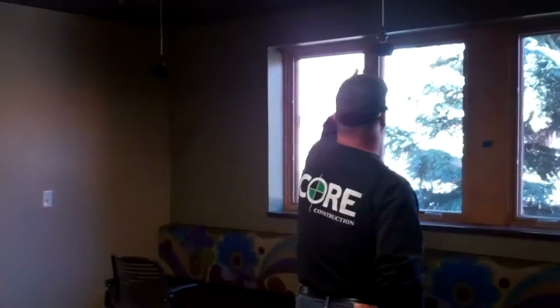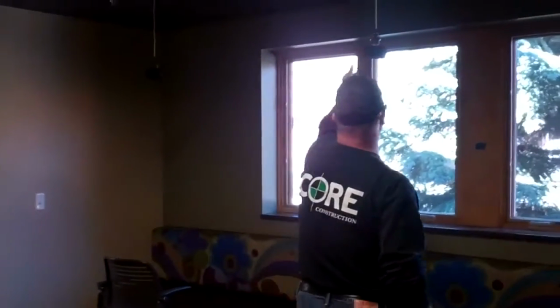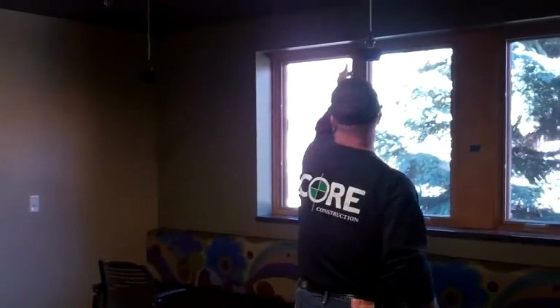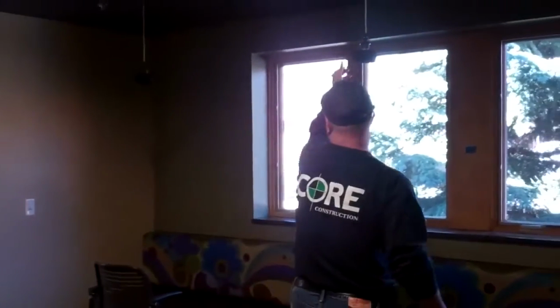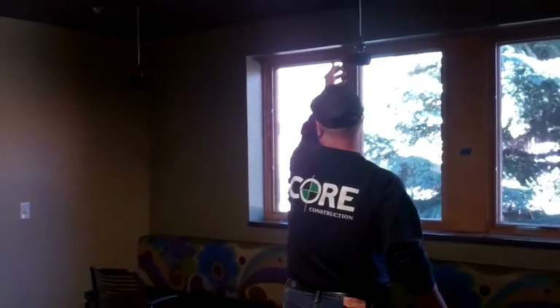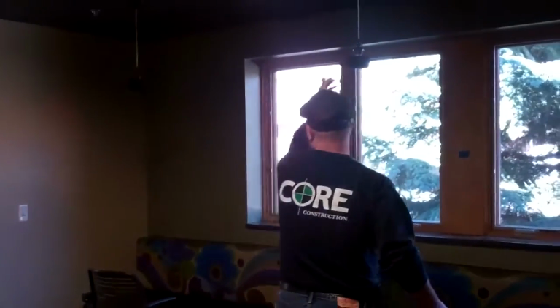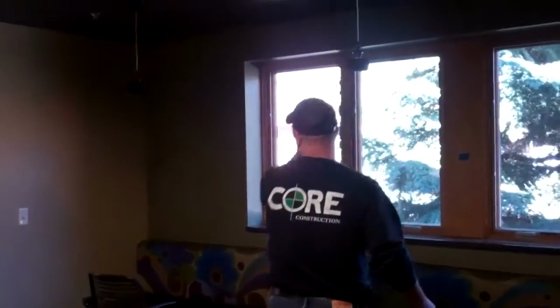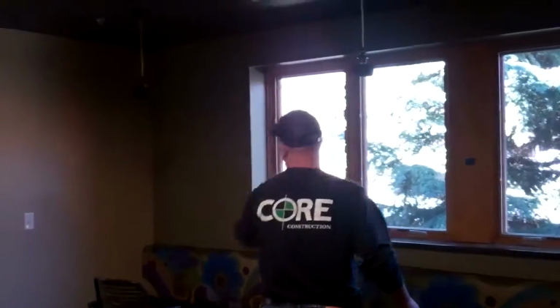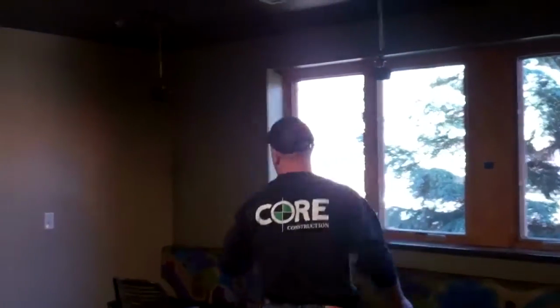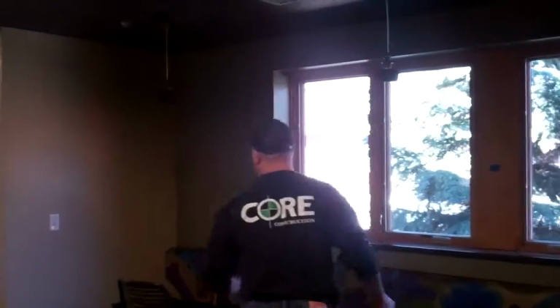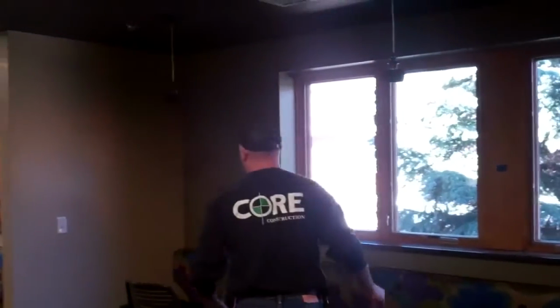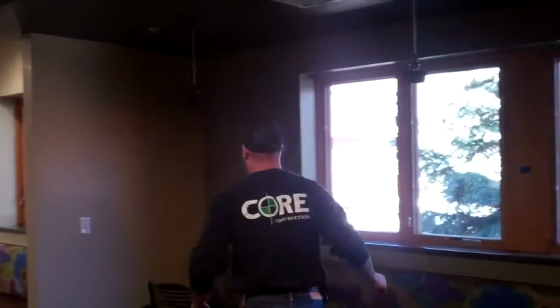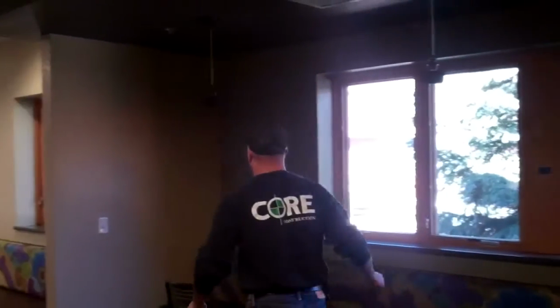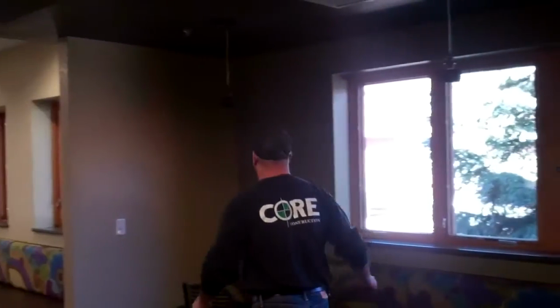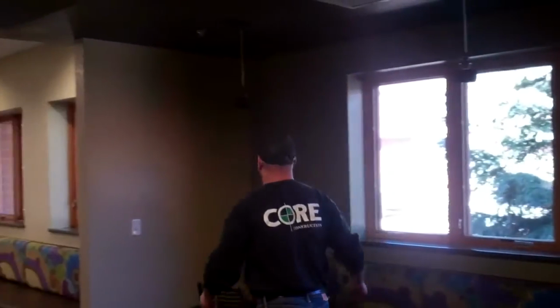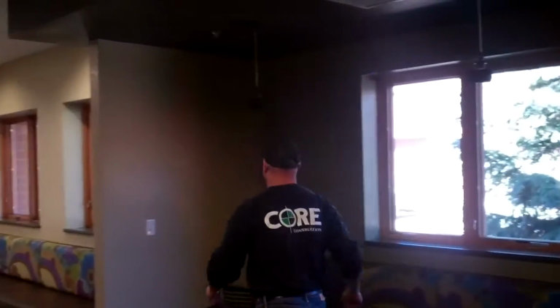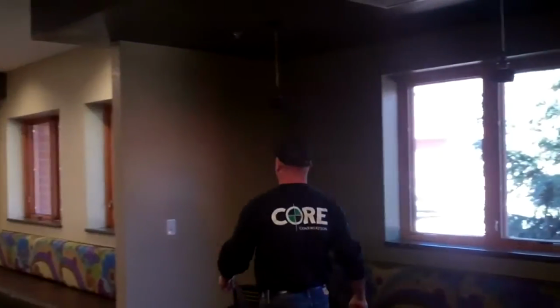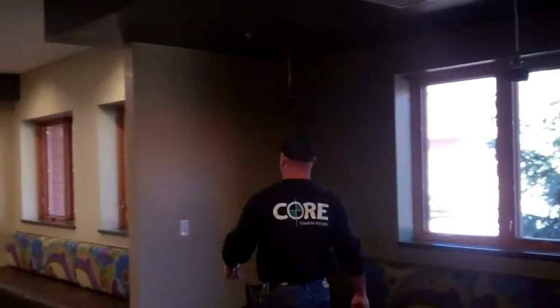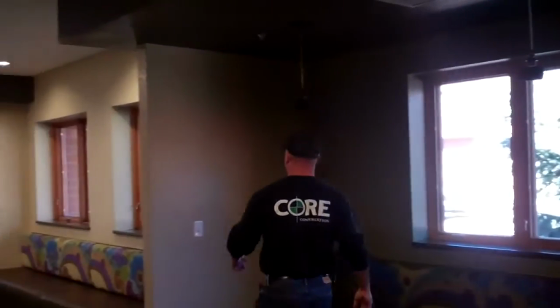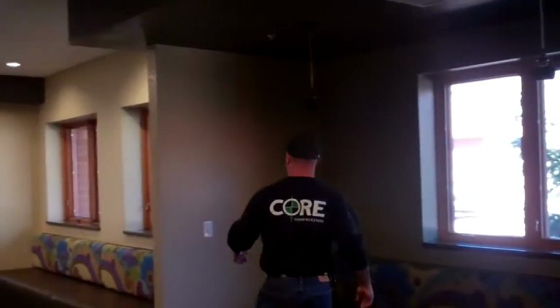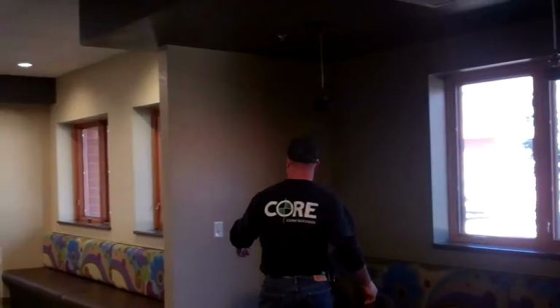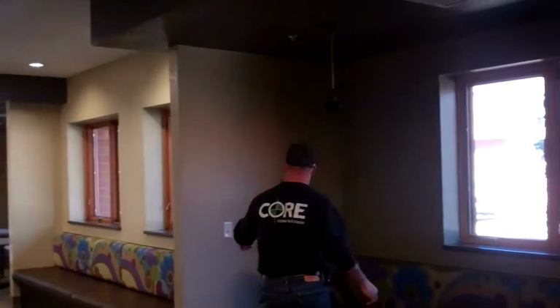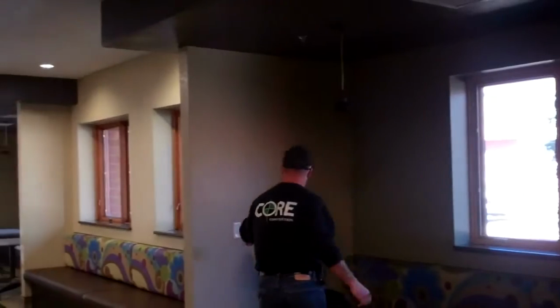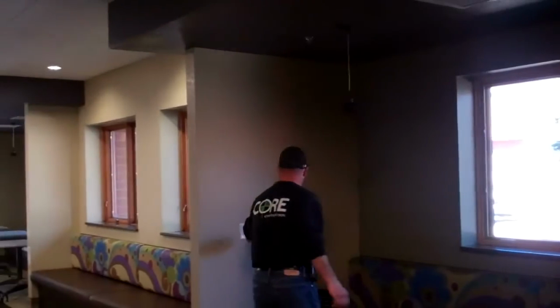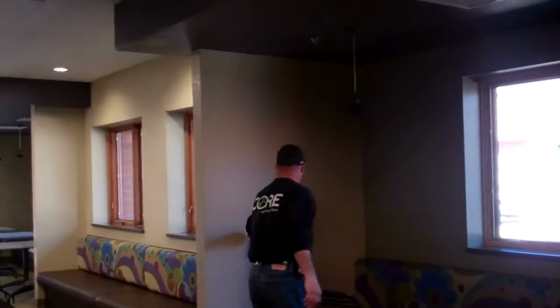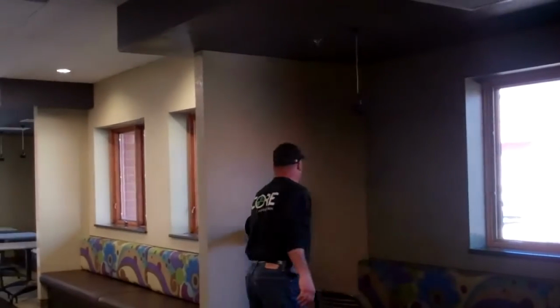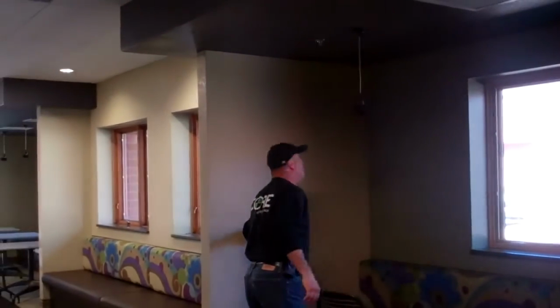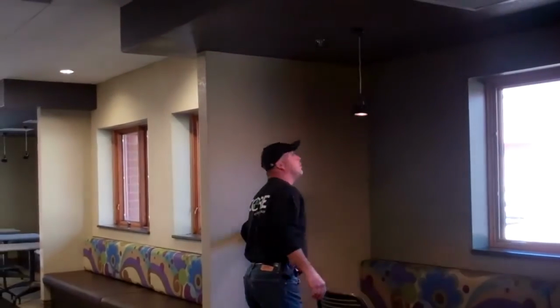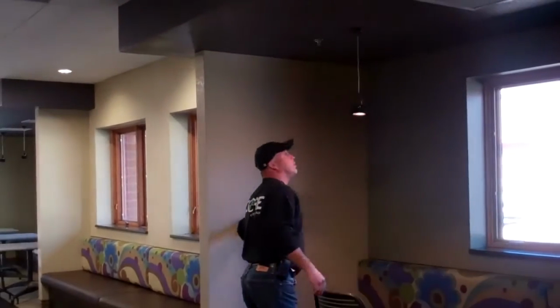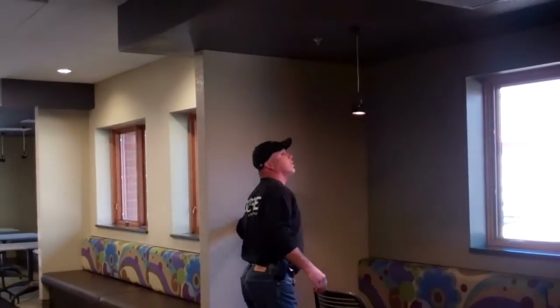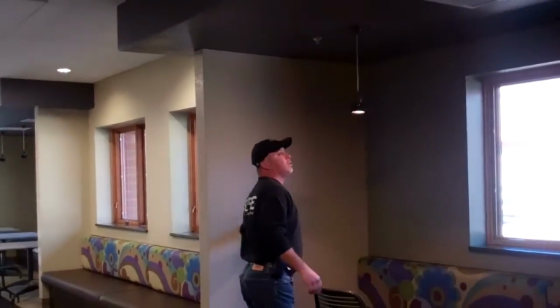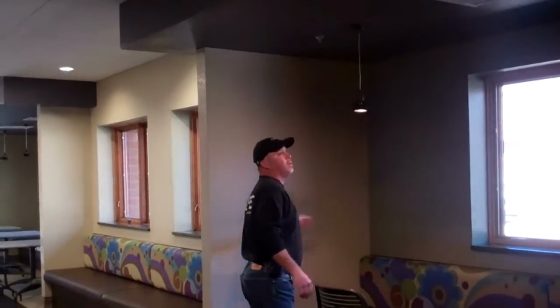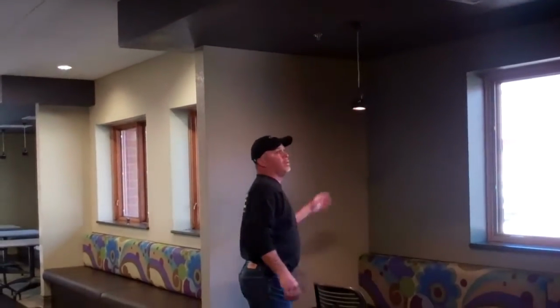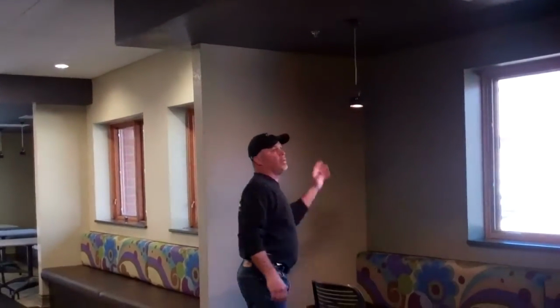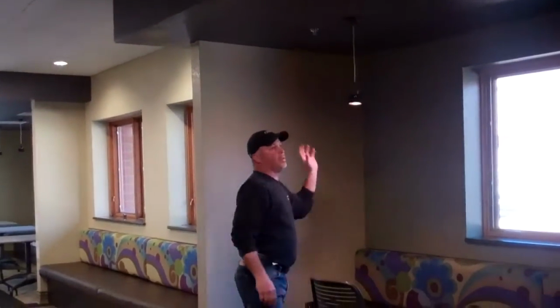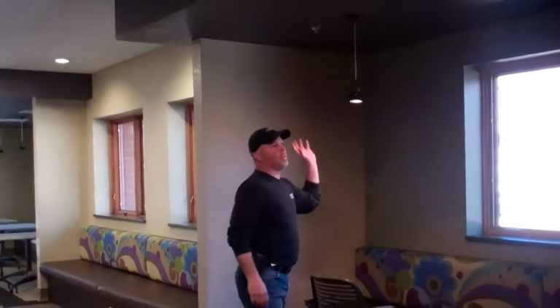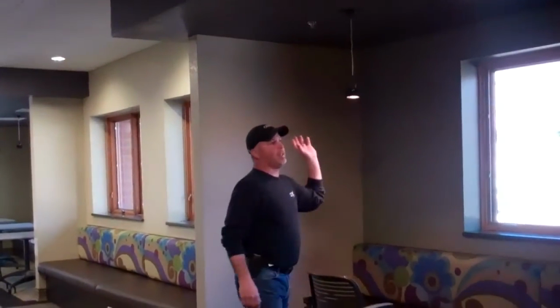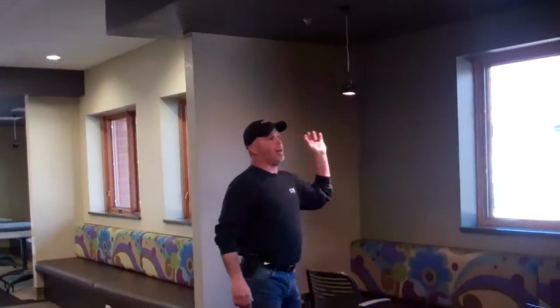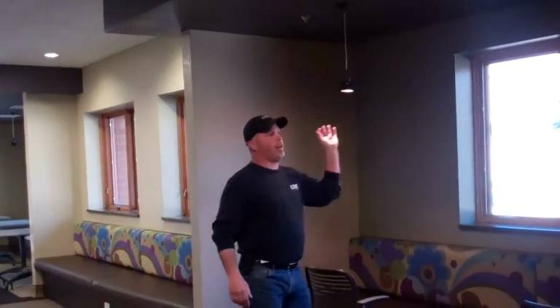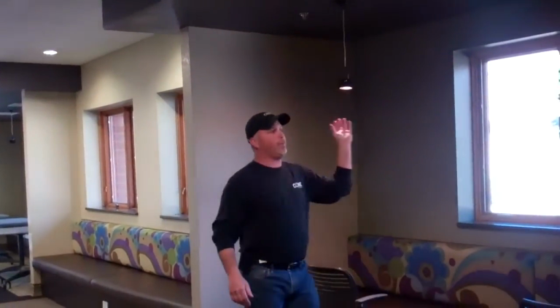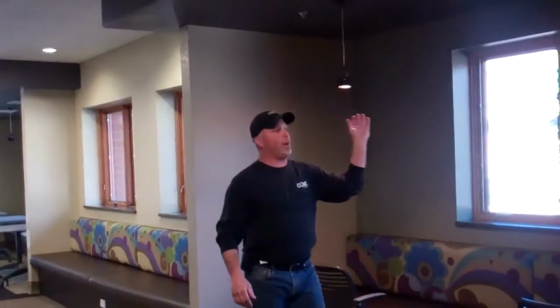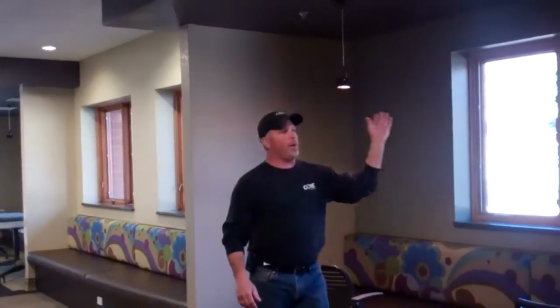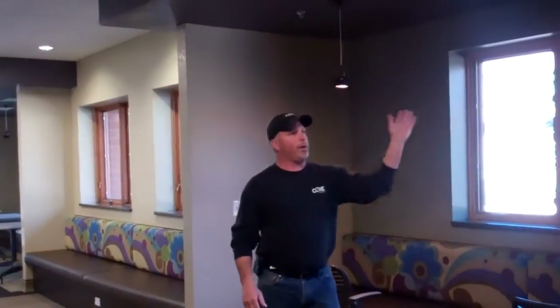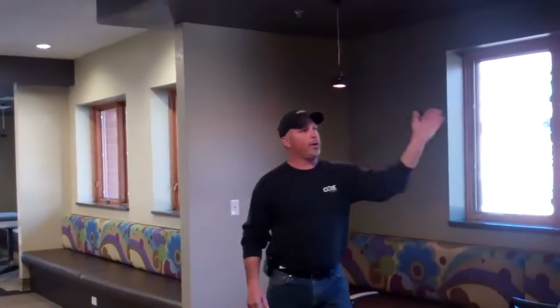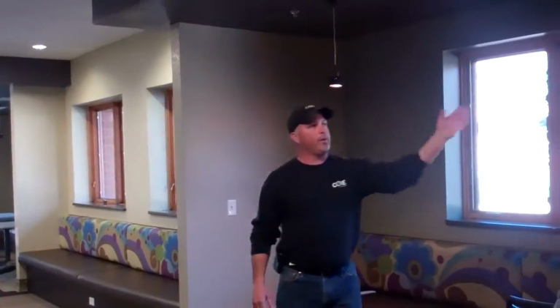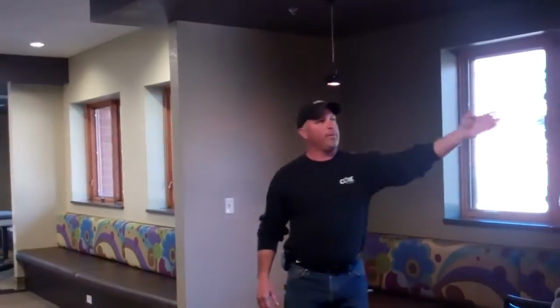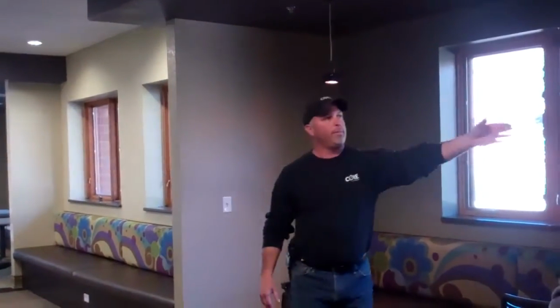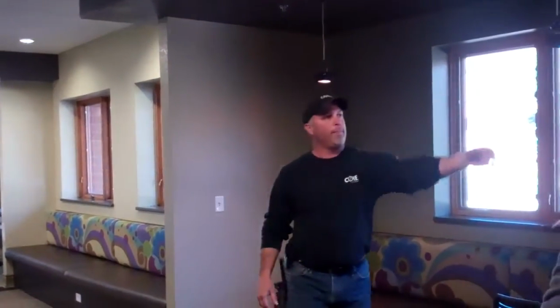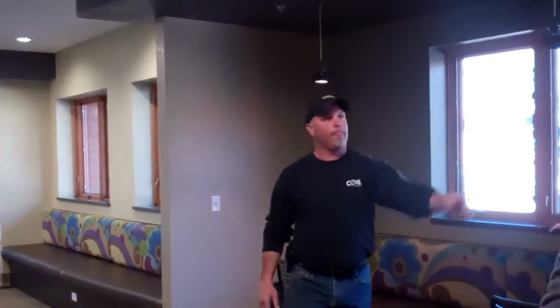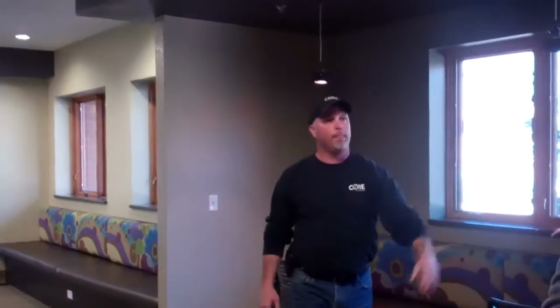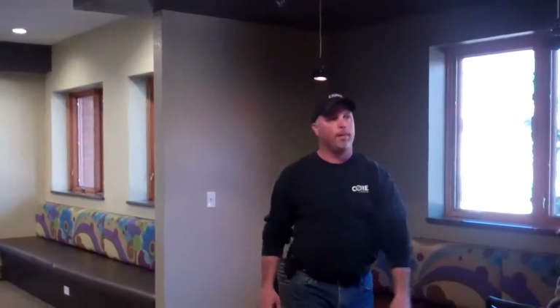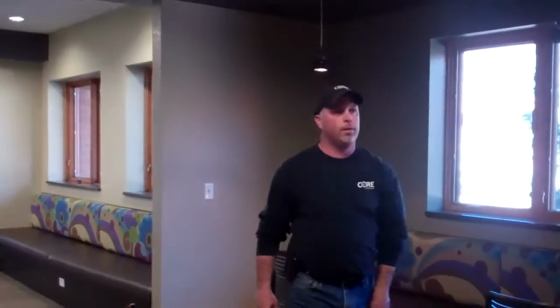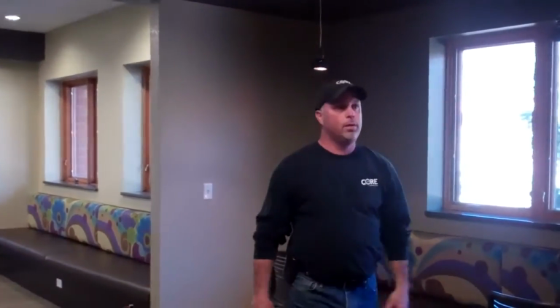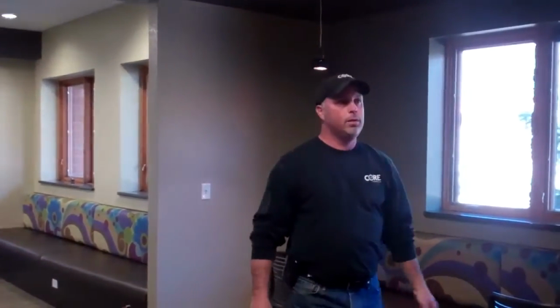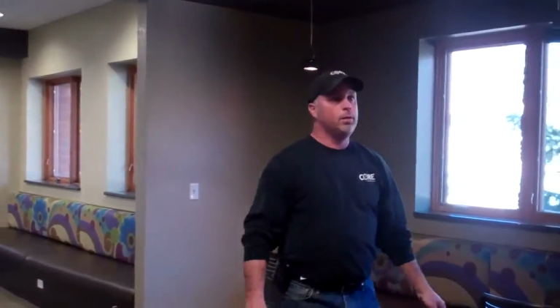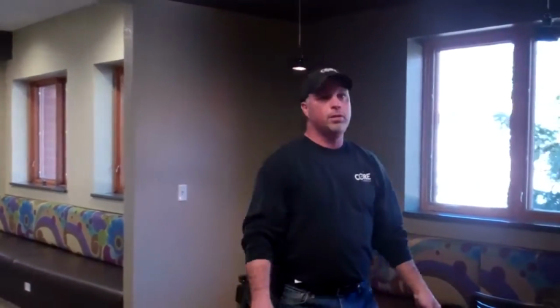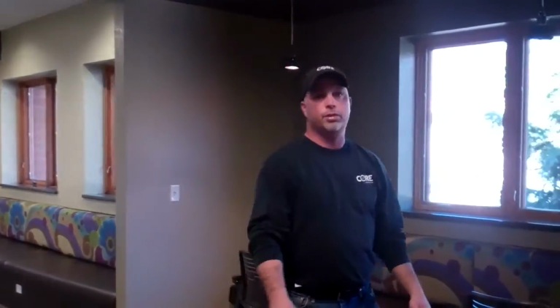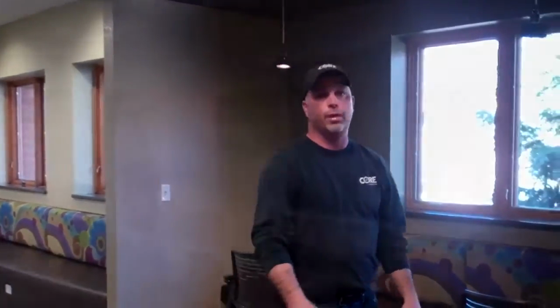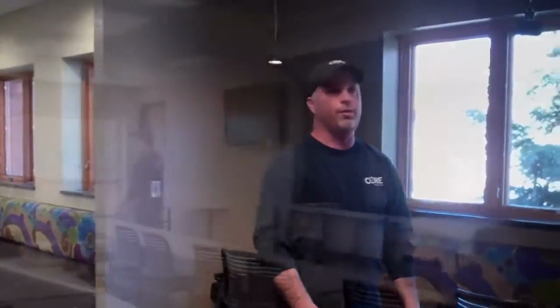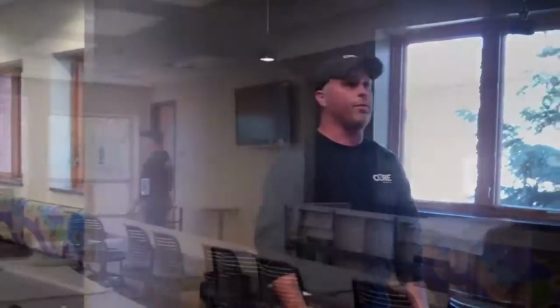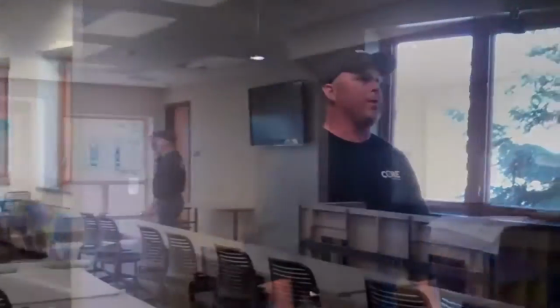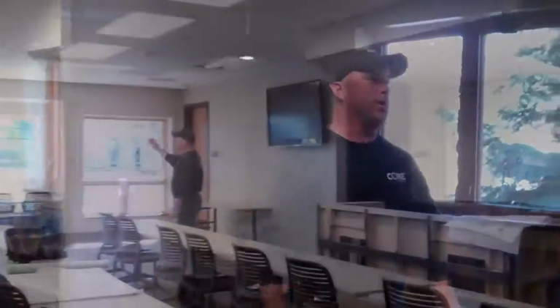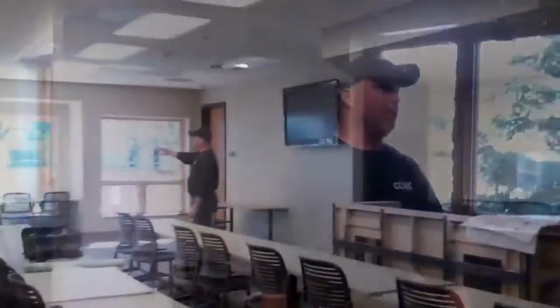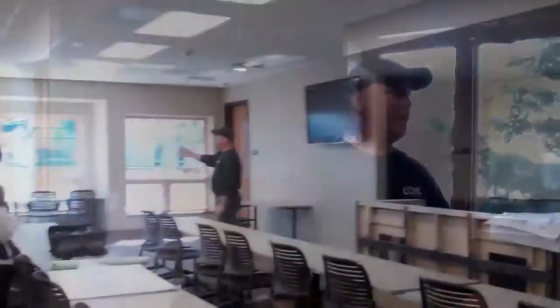This lighting right here came straight from Italy.